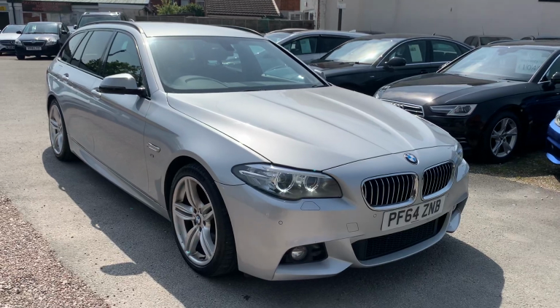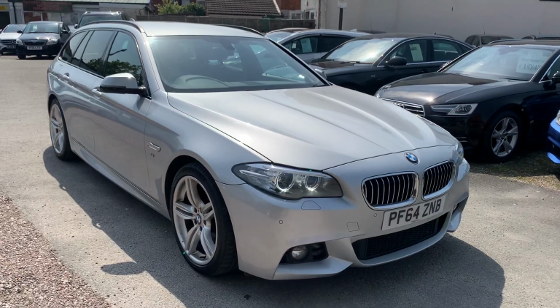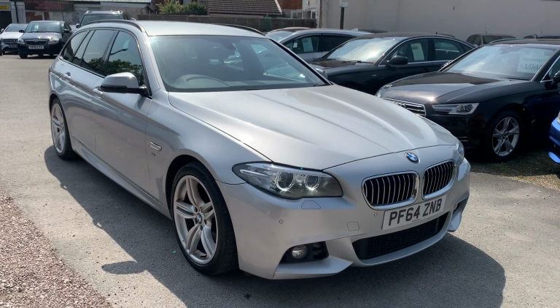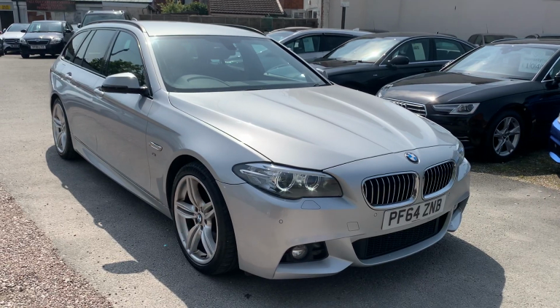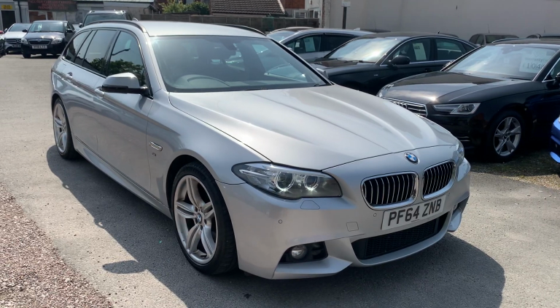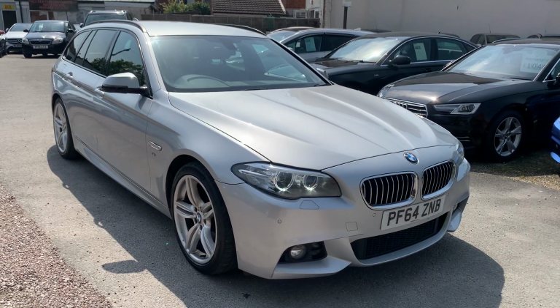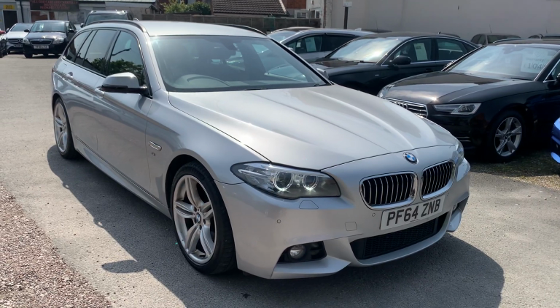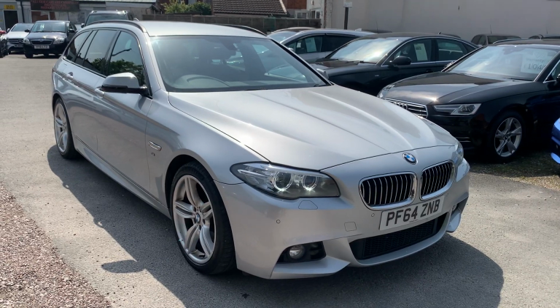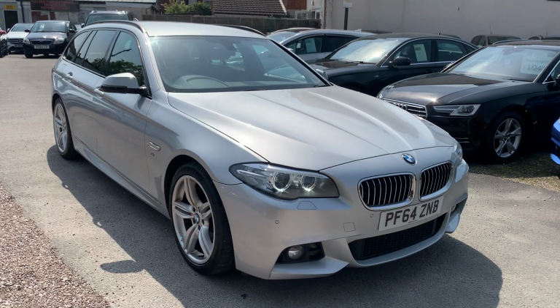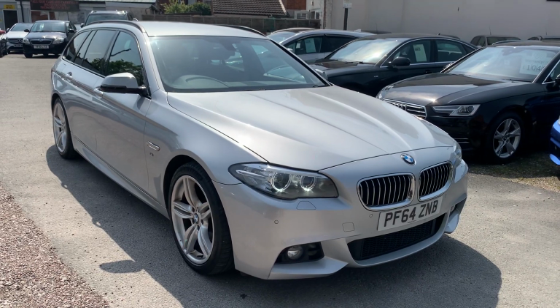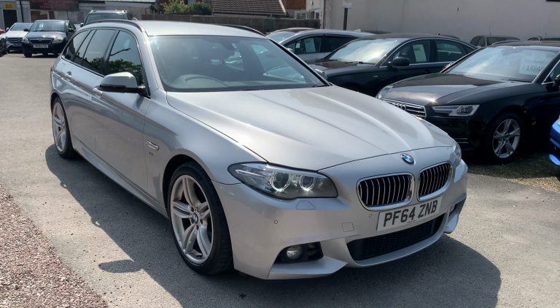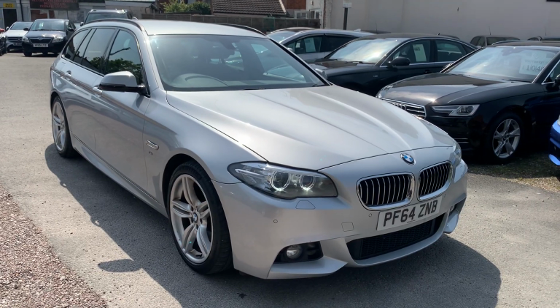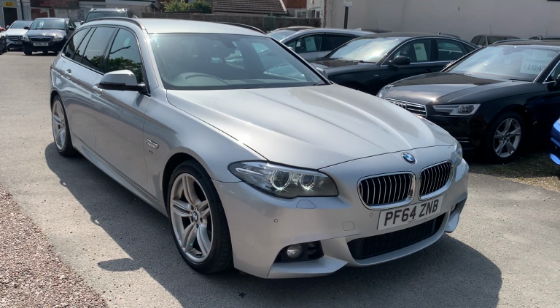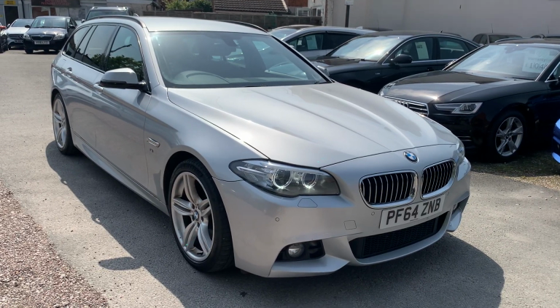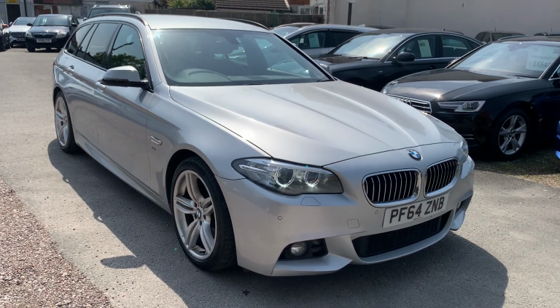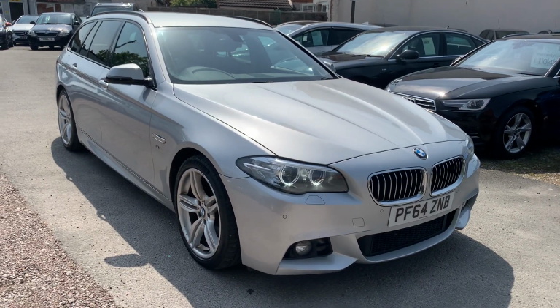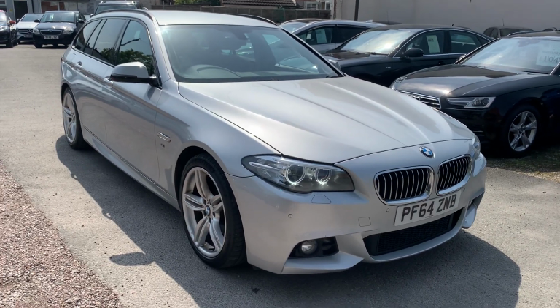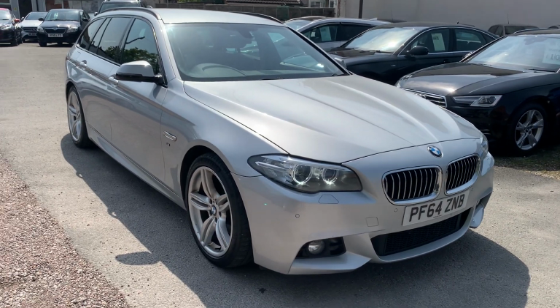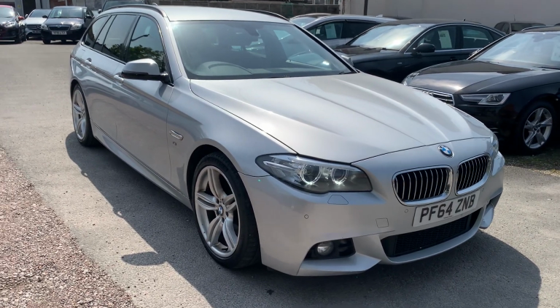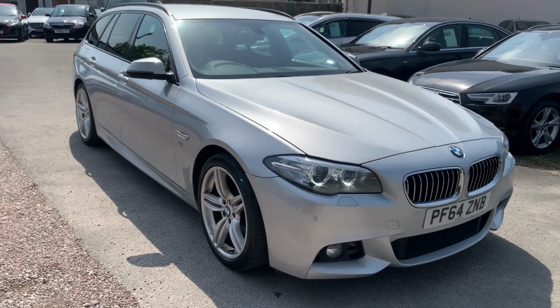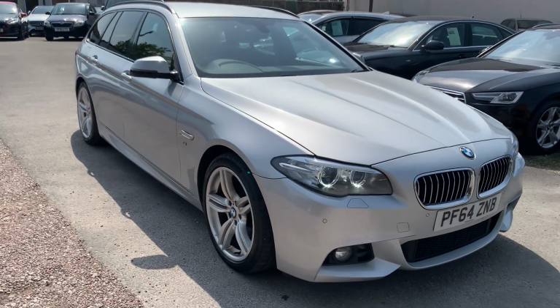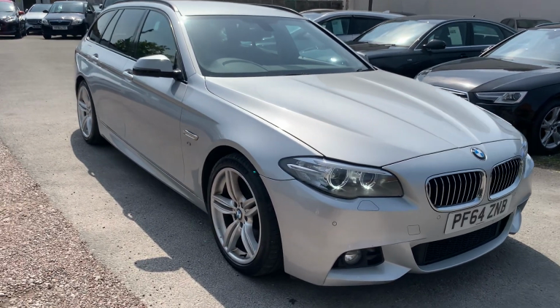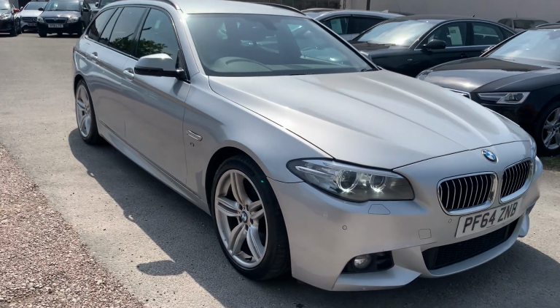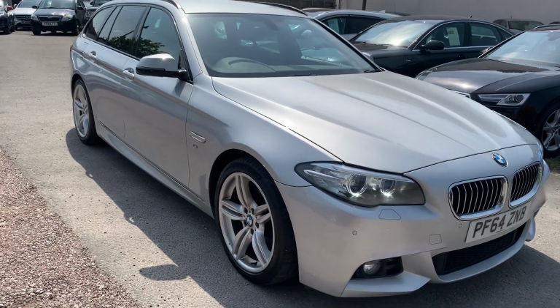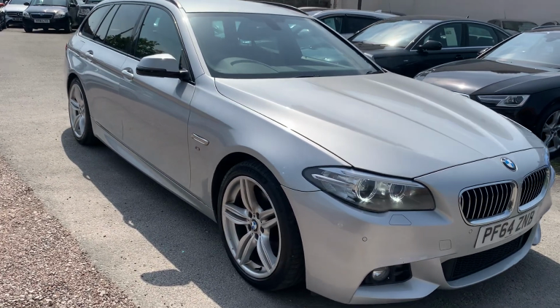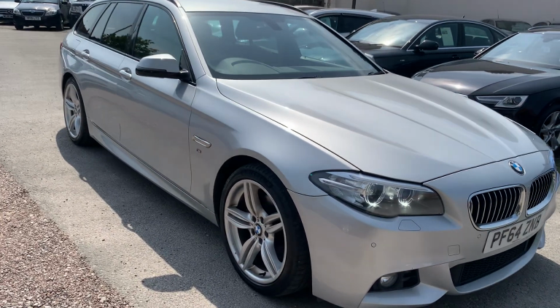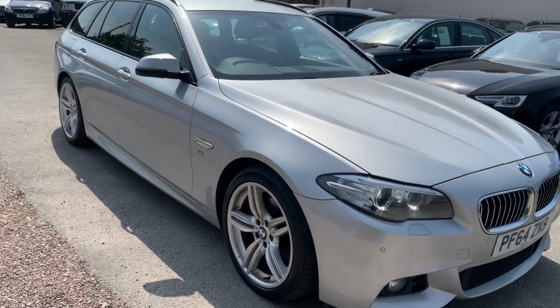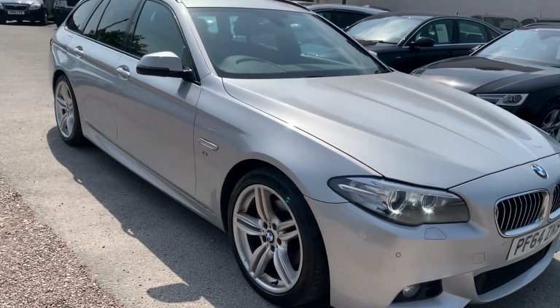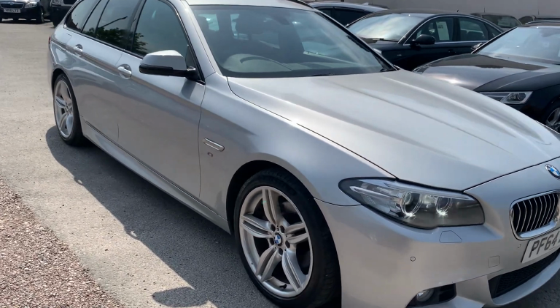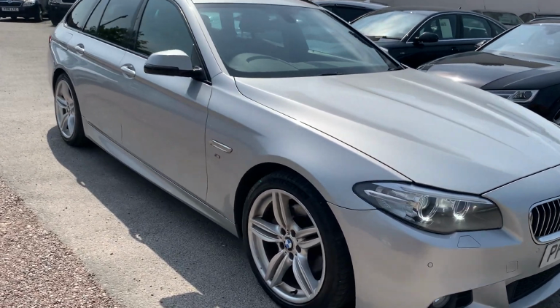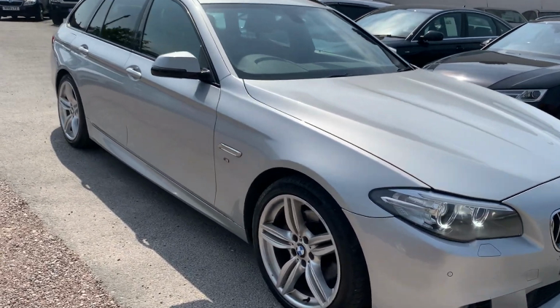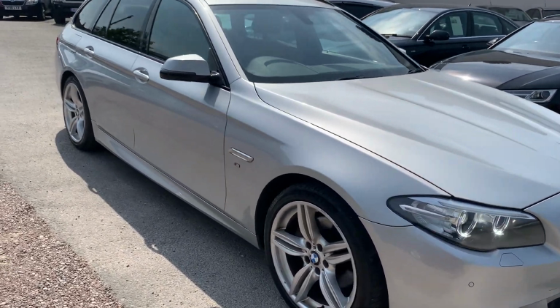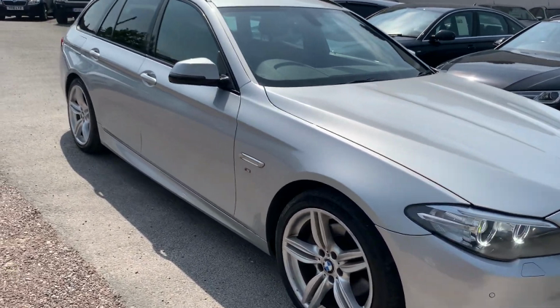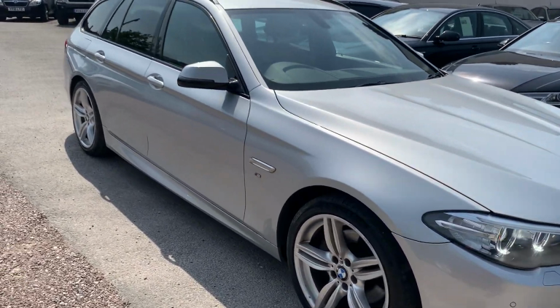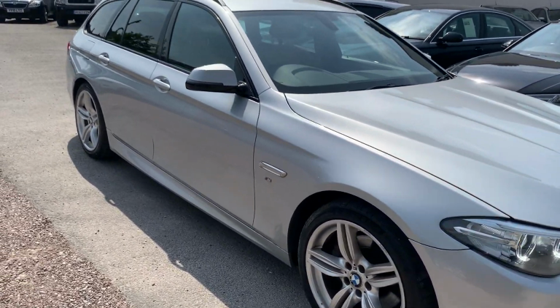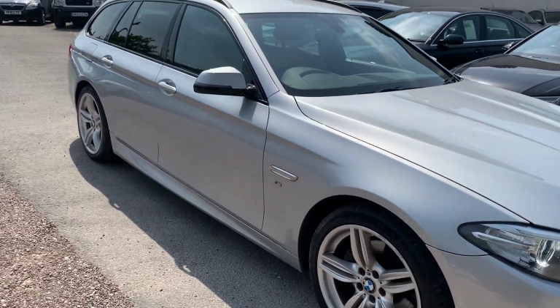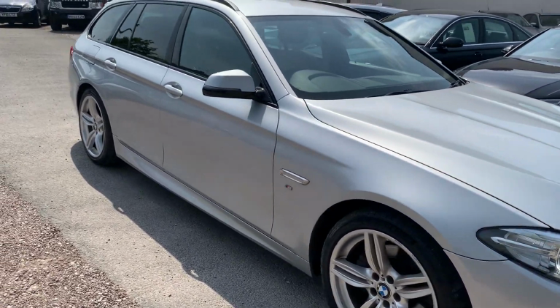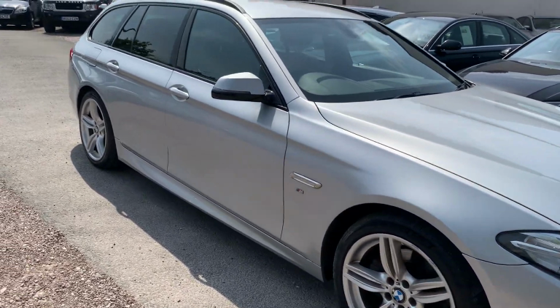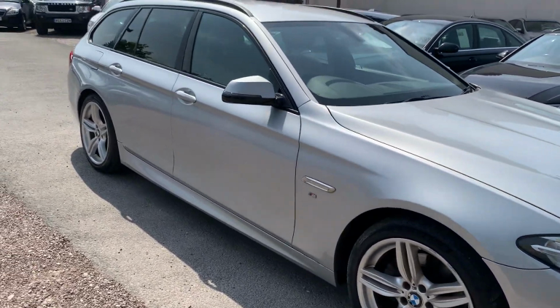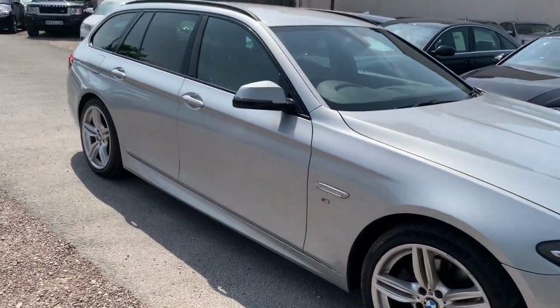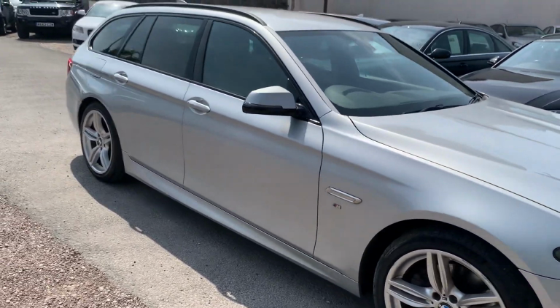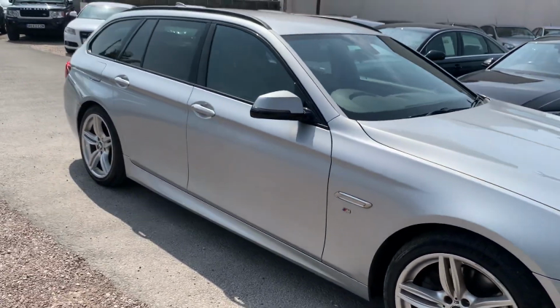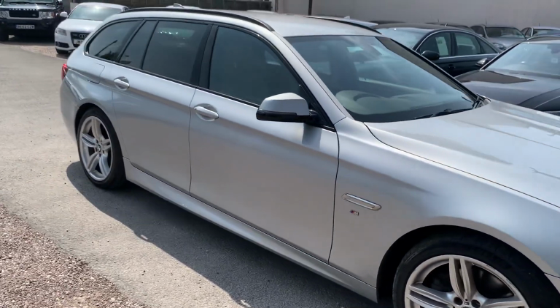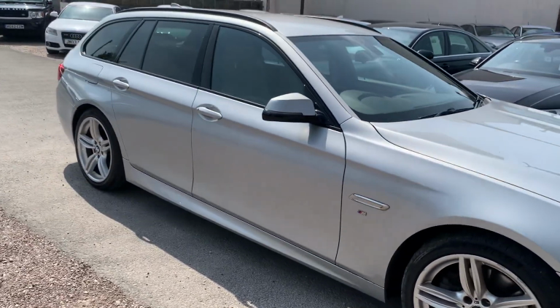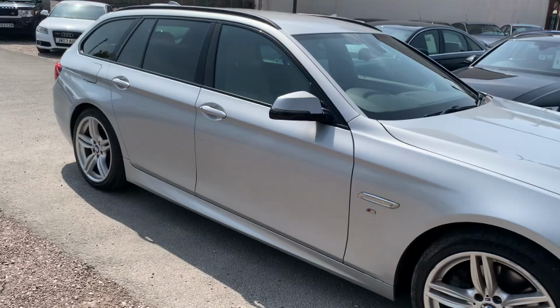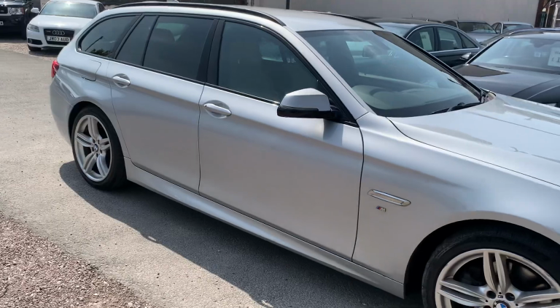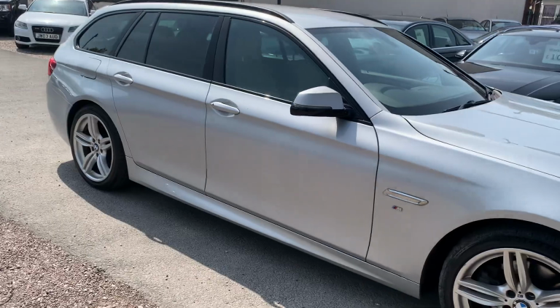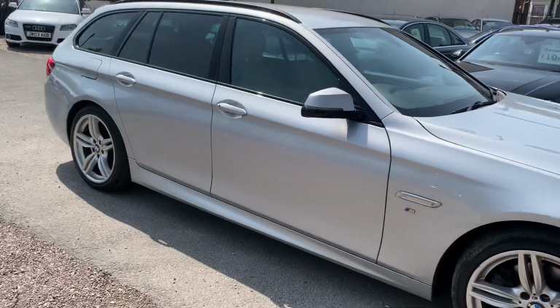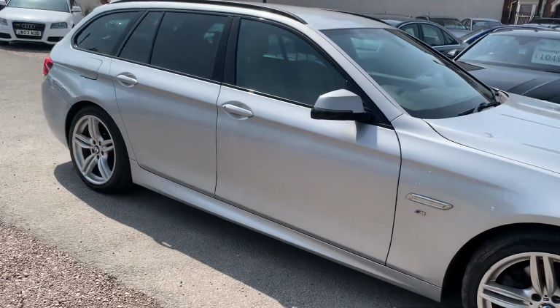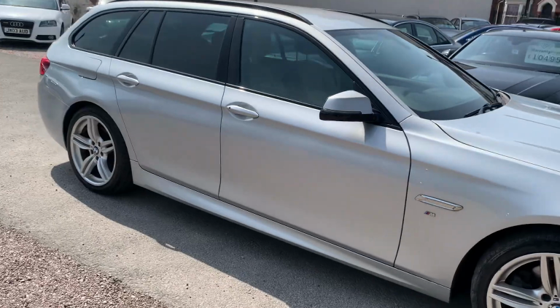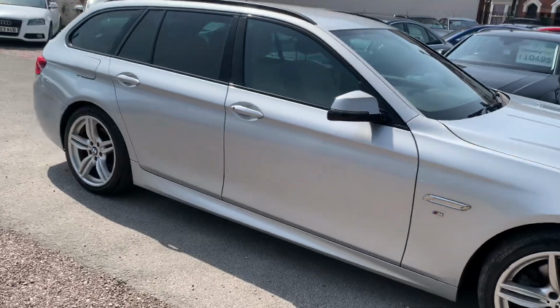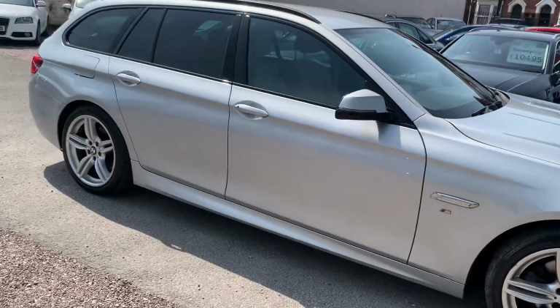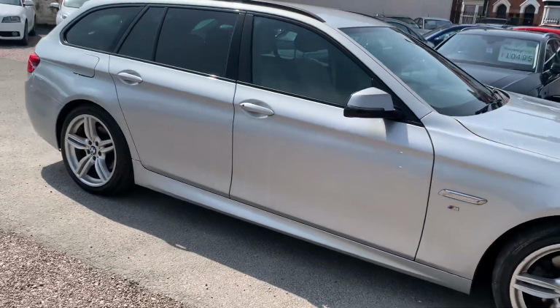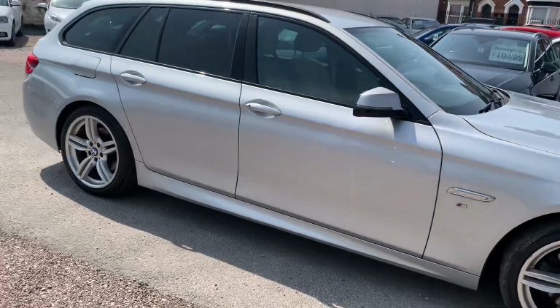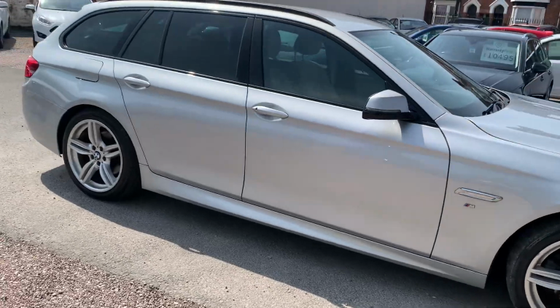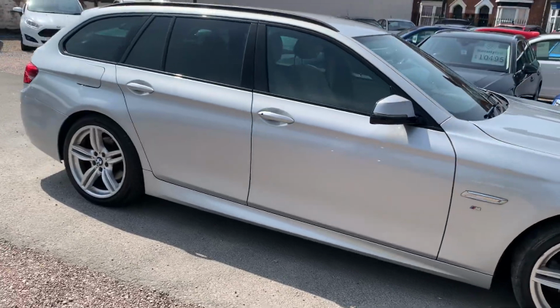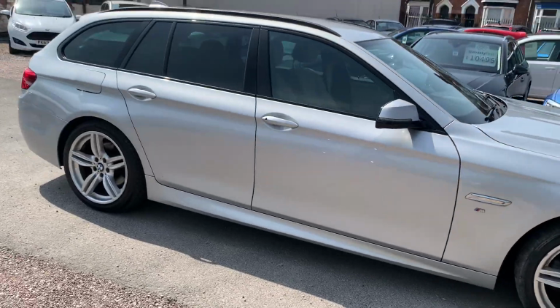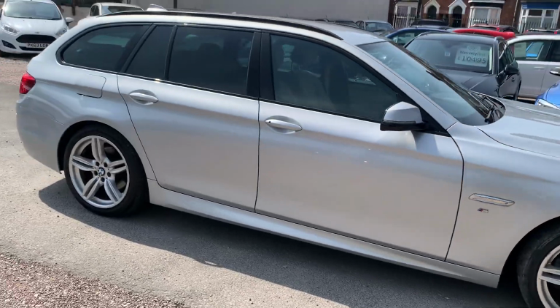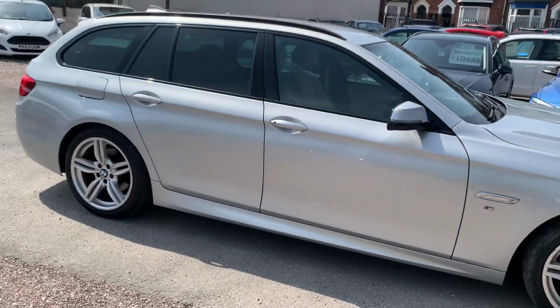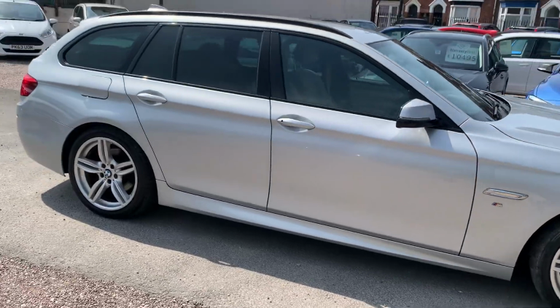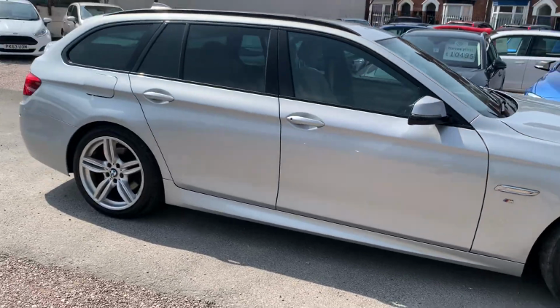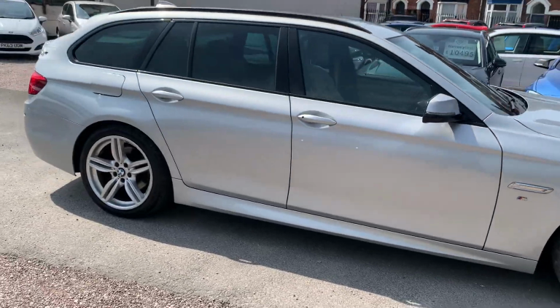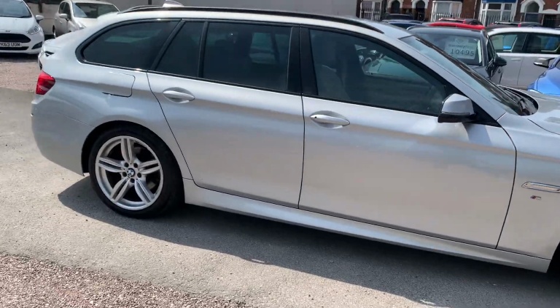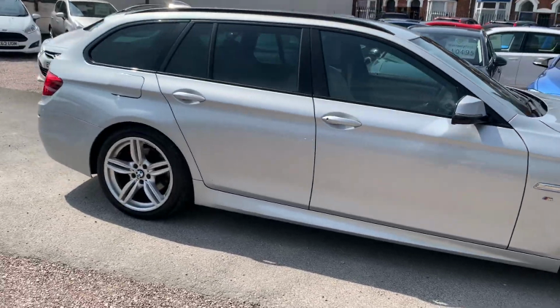Hi, it's Rich at D&C Car Sales in Crewe. I'm just going to do you a quick walk around video of our BMW 5 Series.